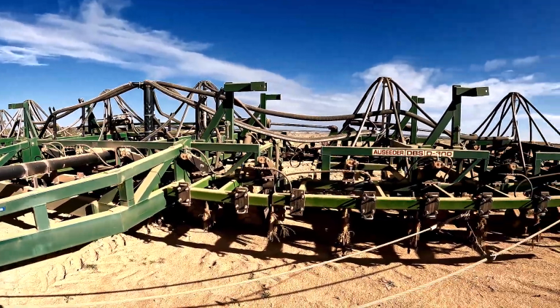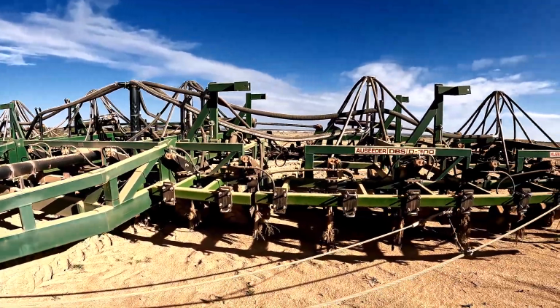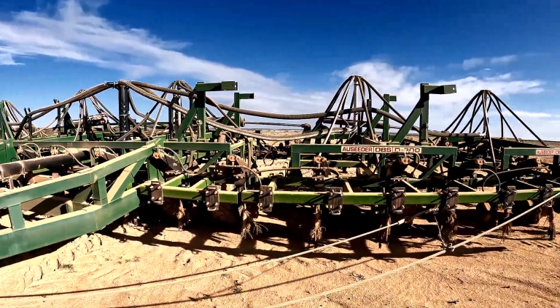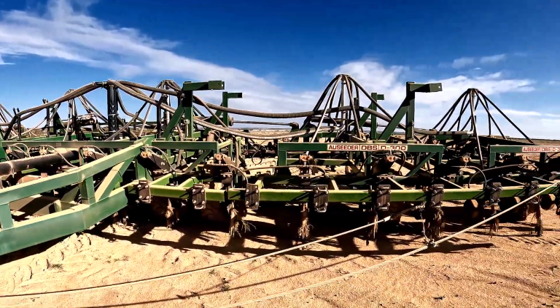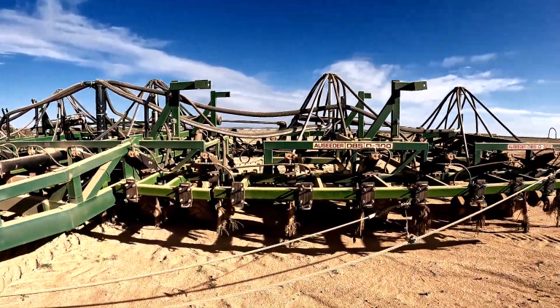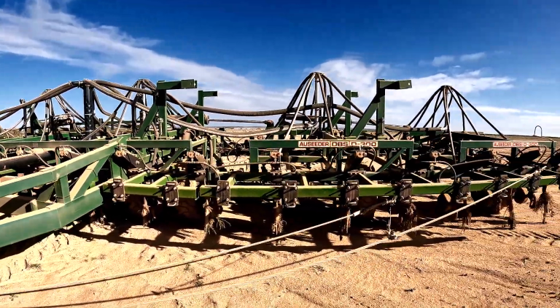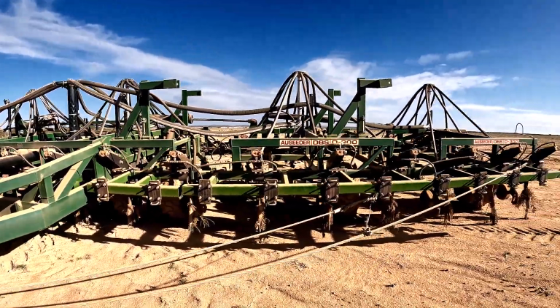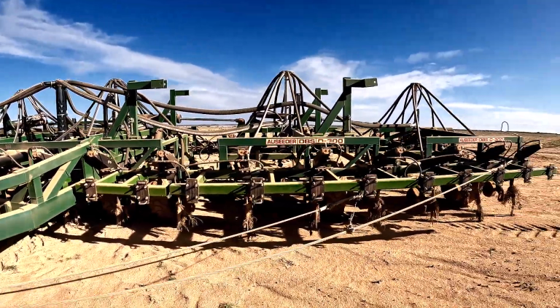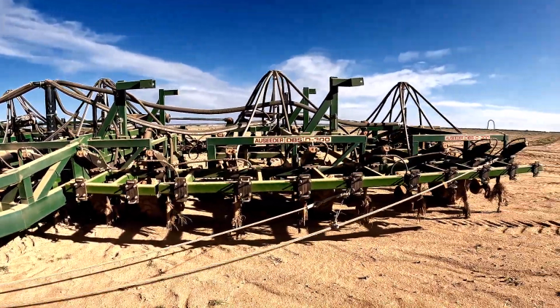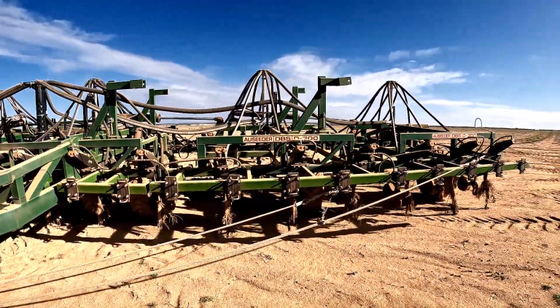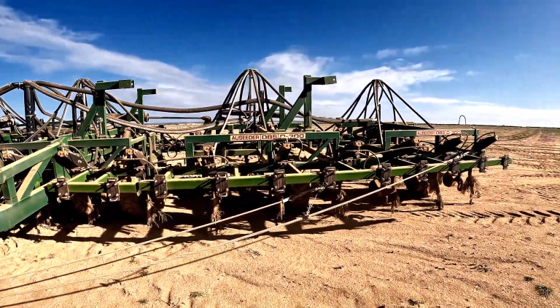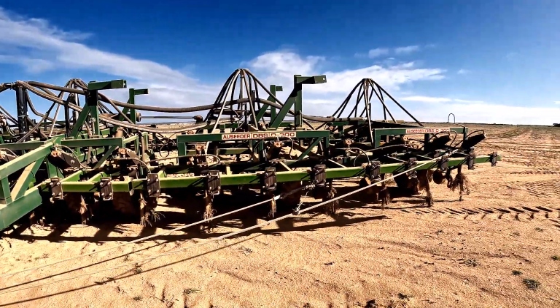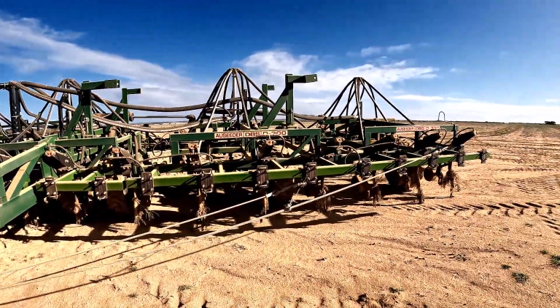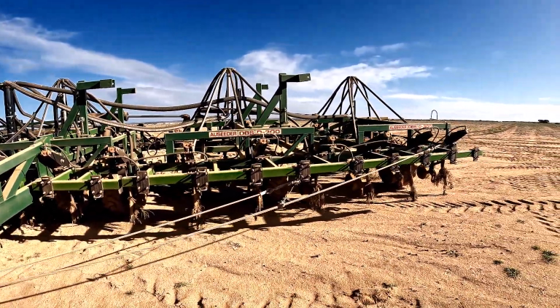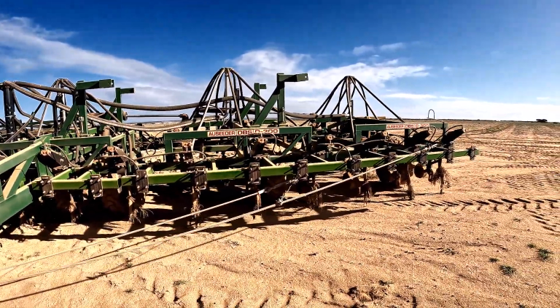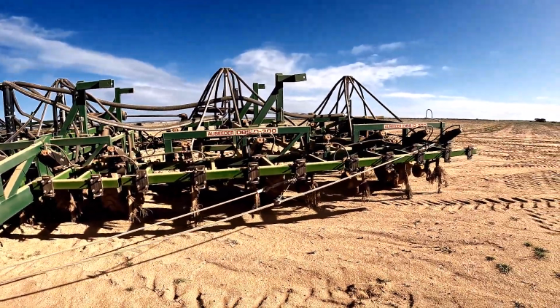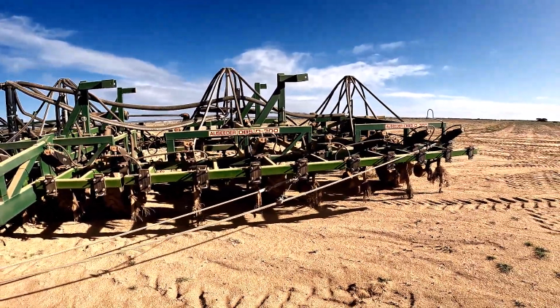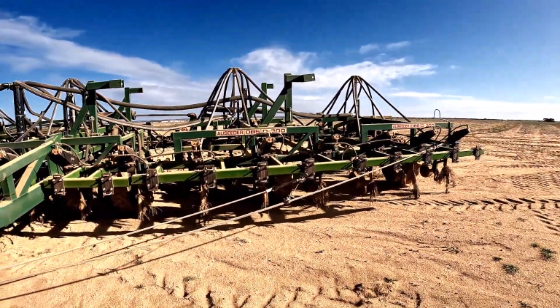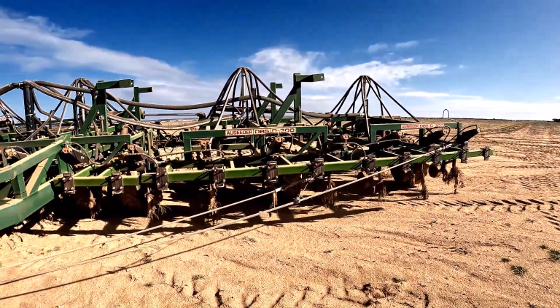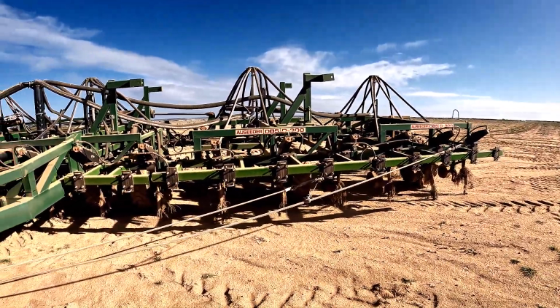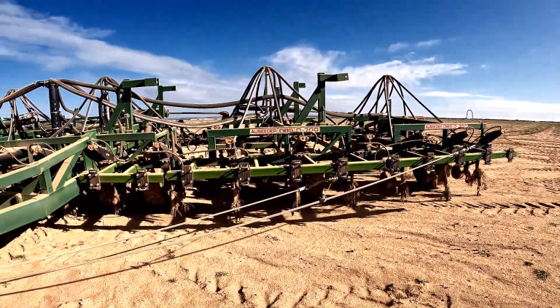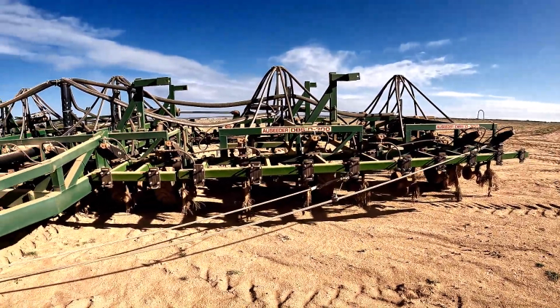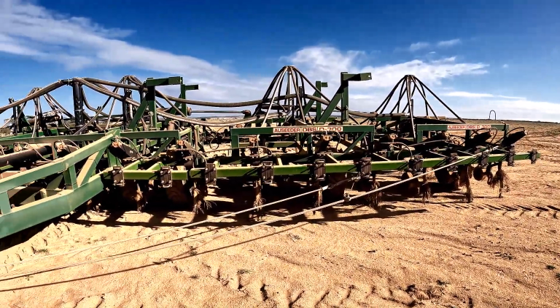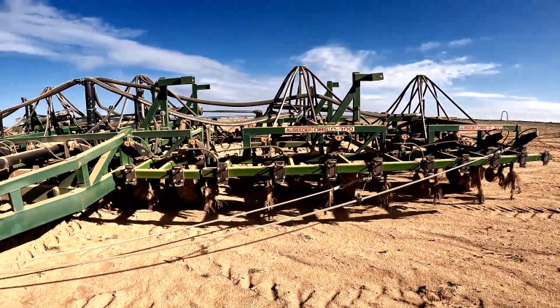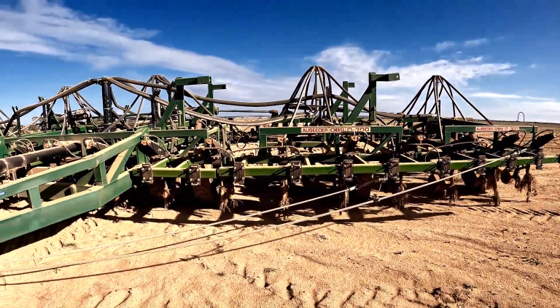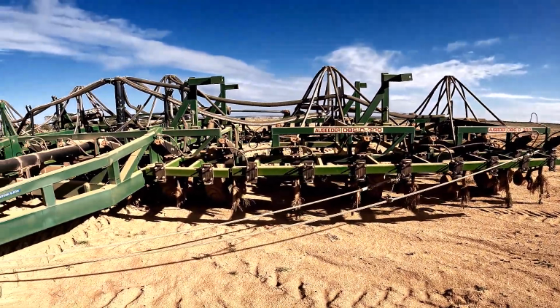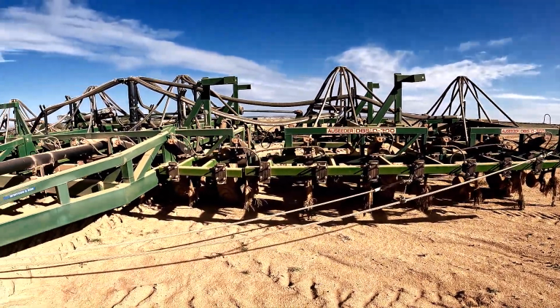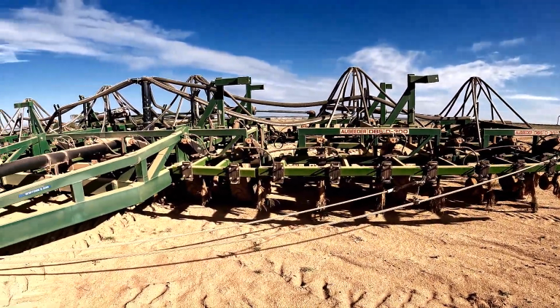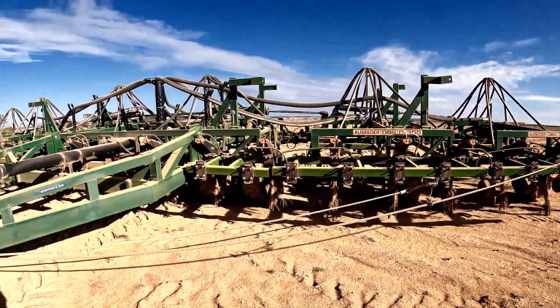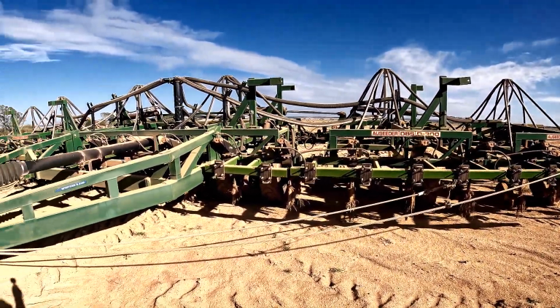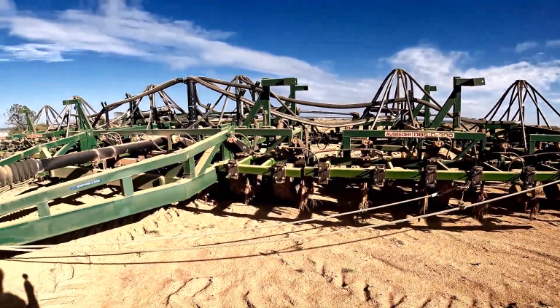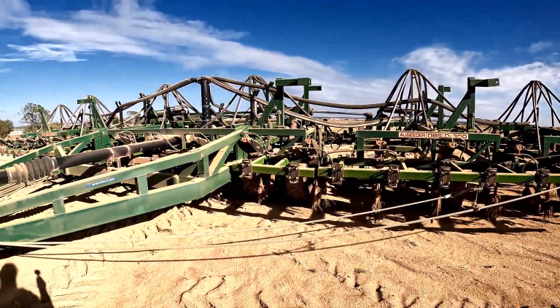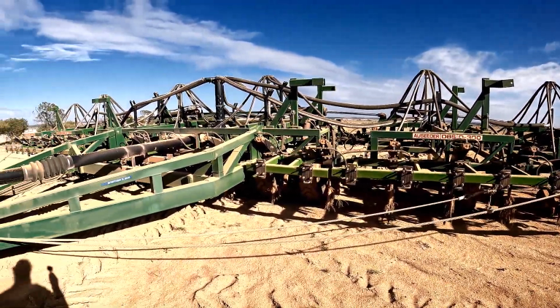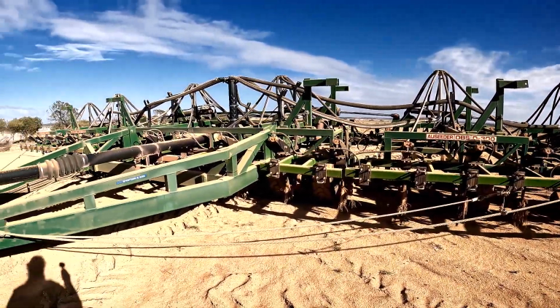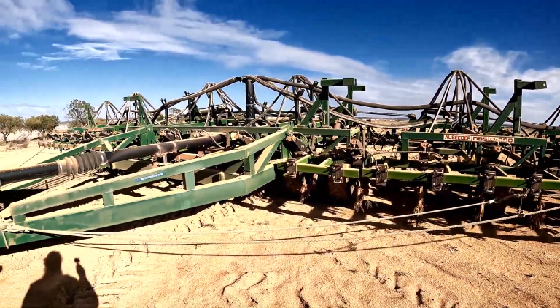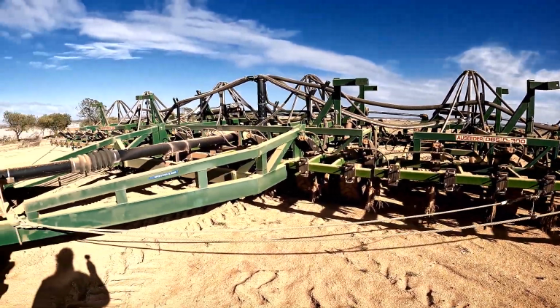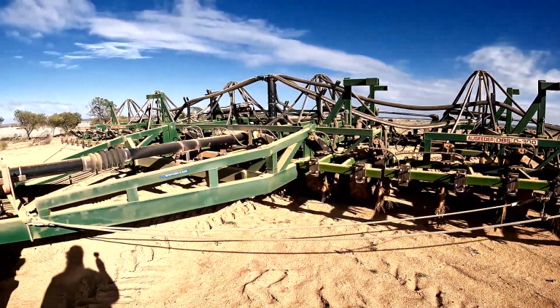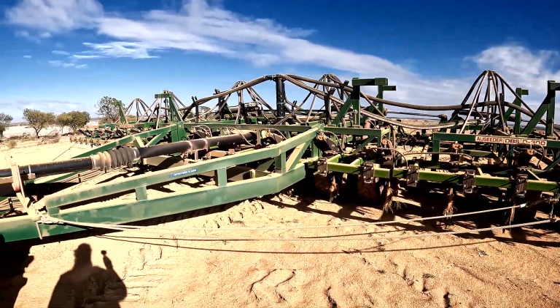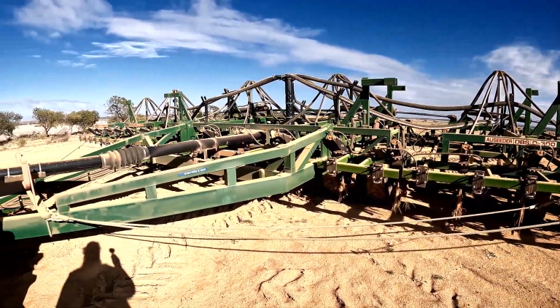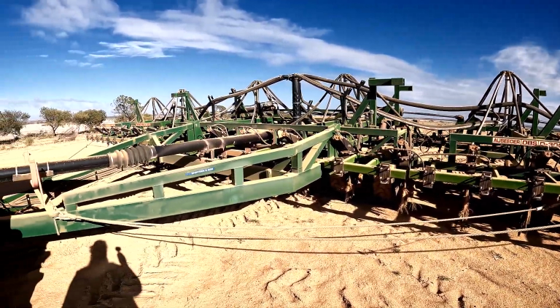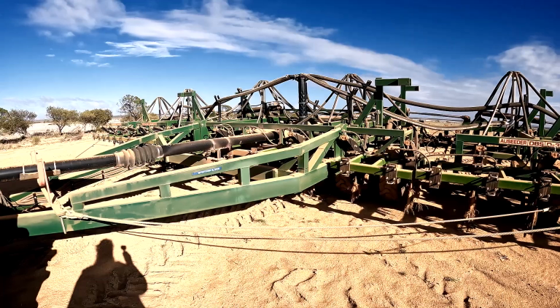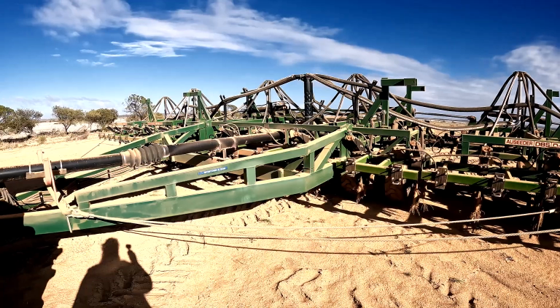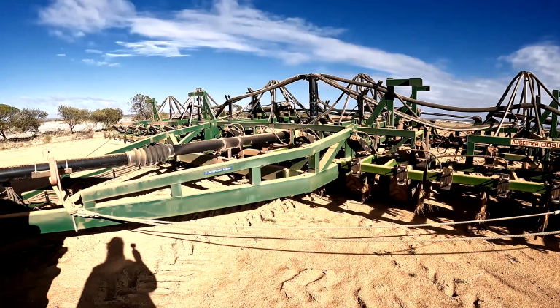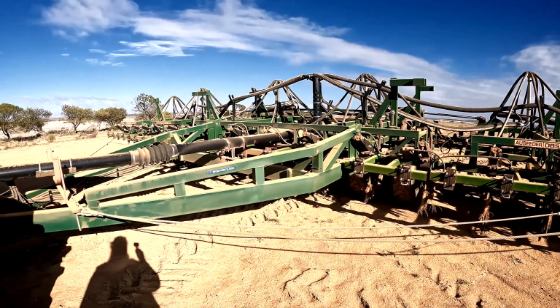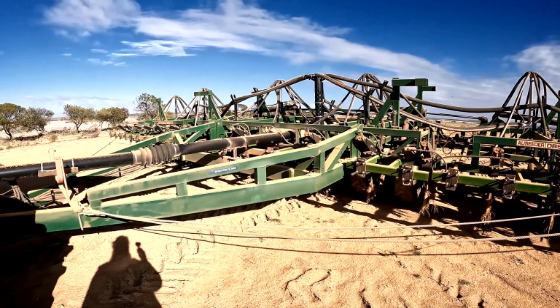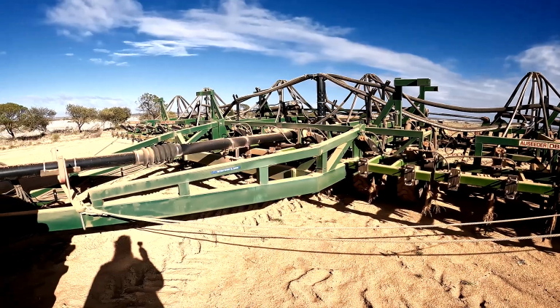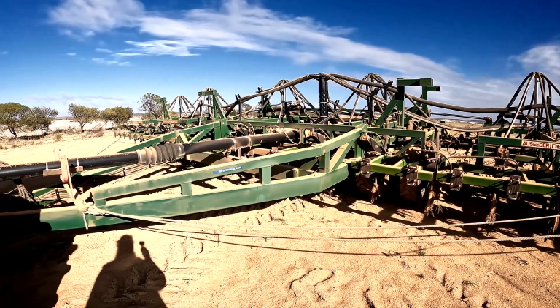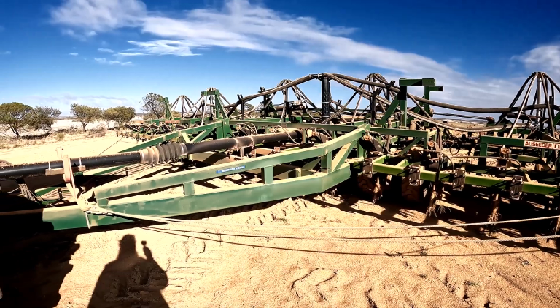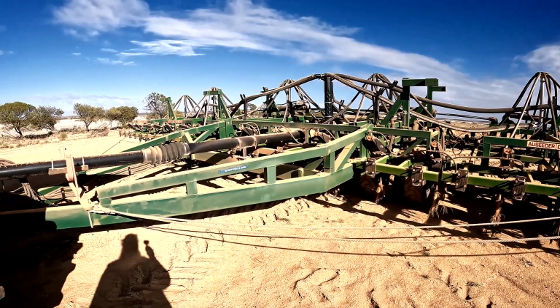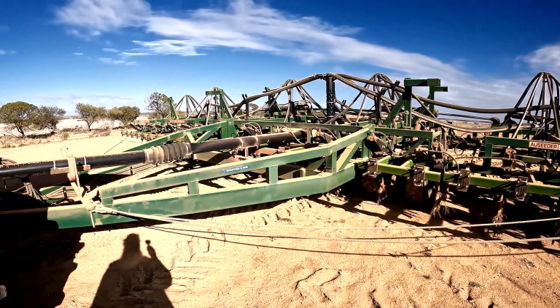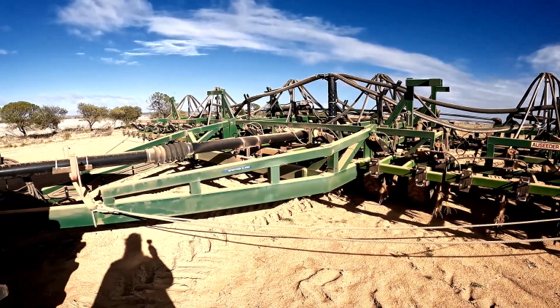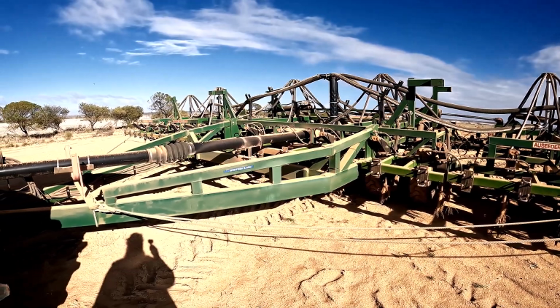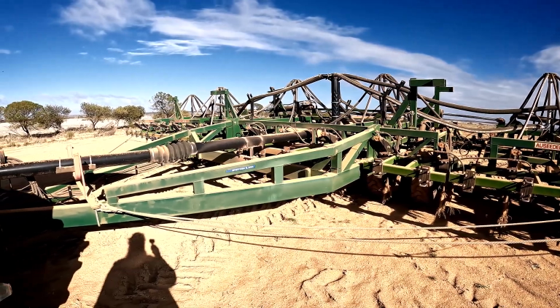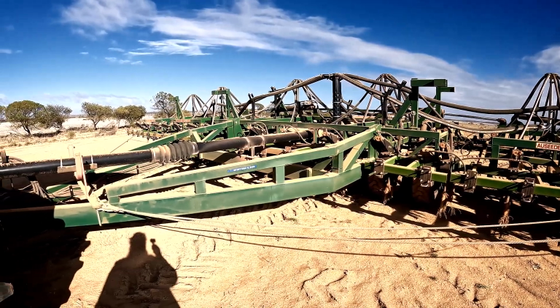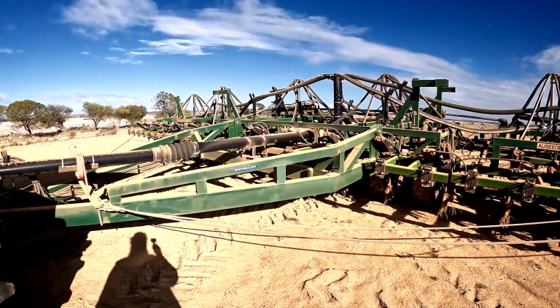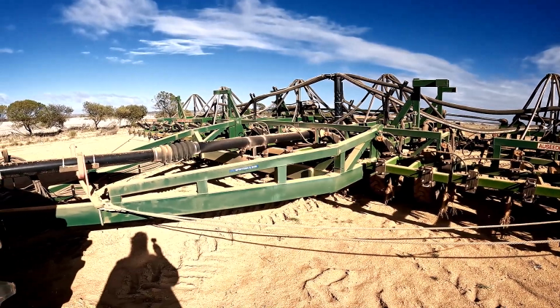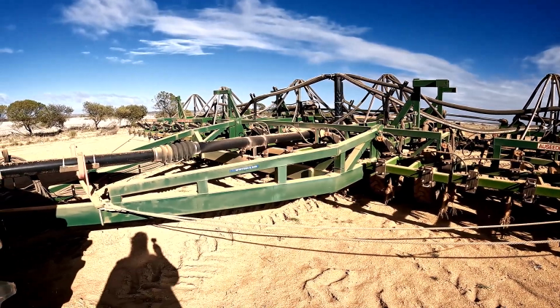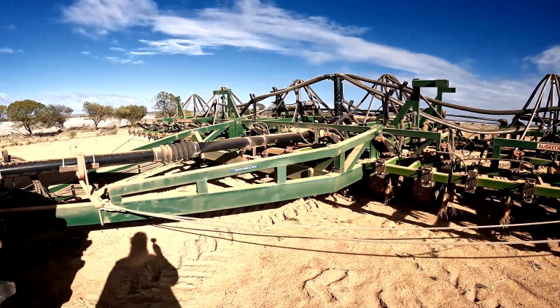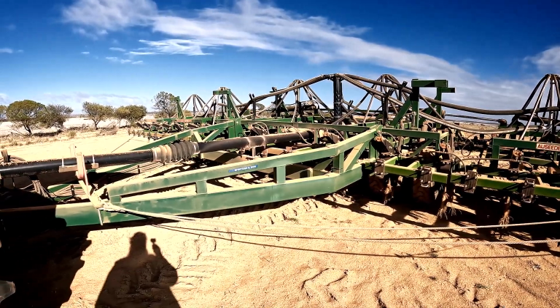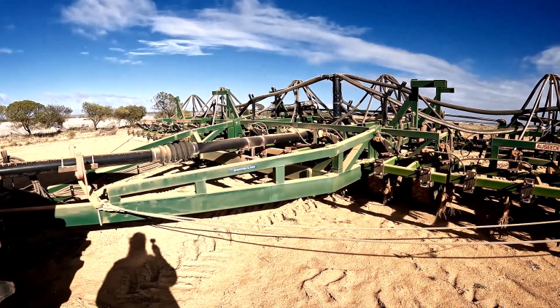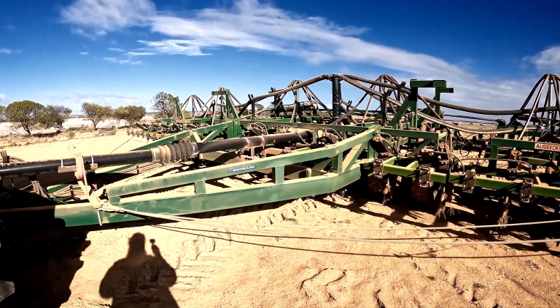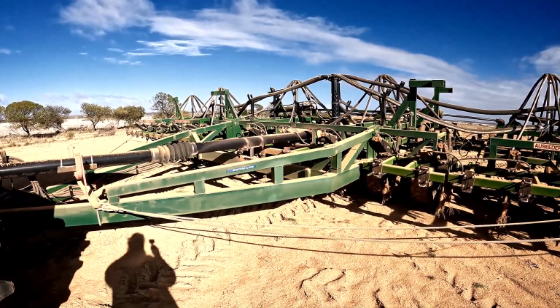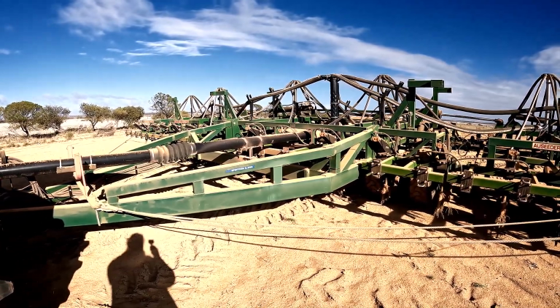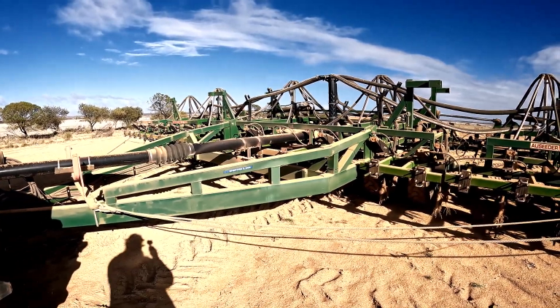I think it's a 54 foot bar, this one. It does a good job.